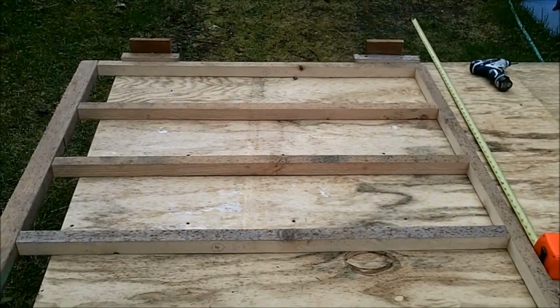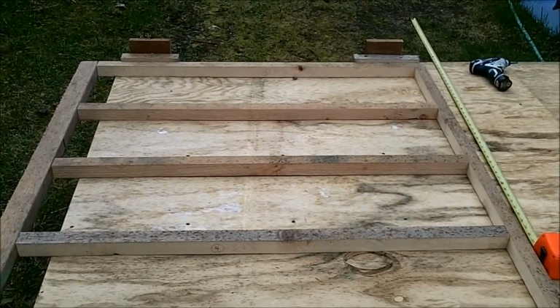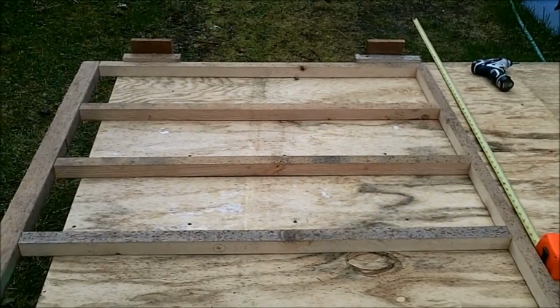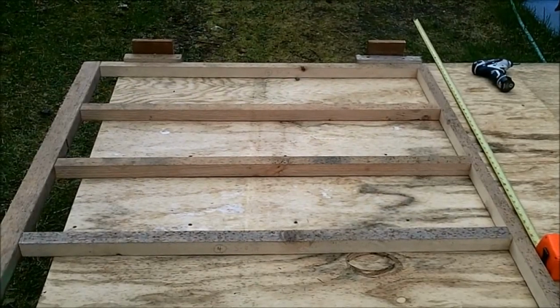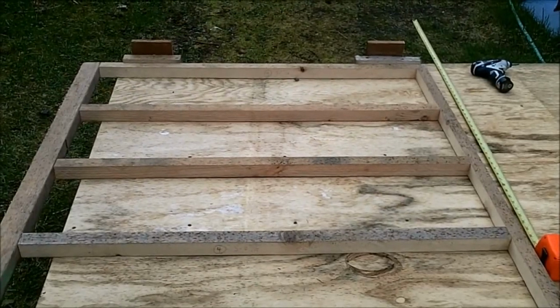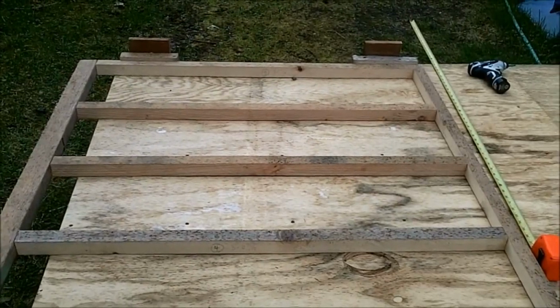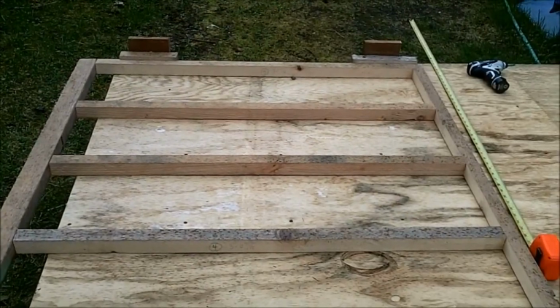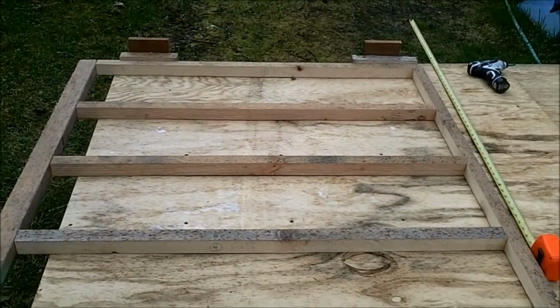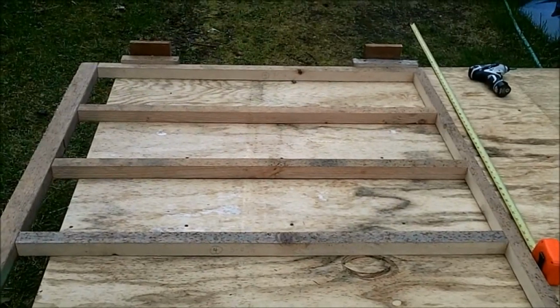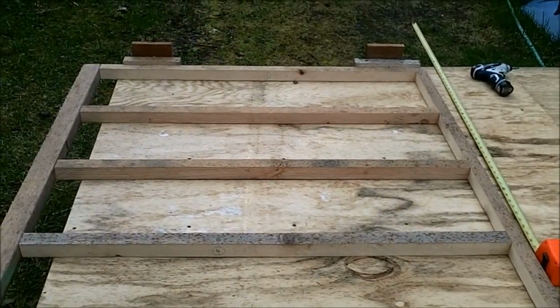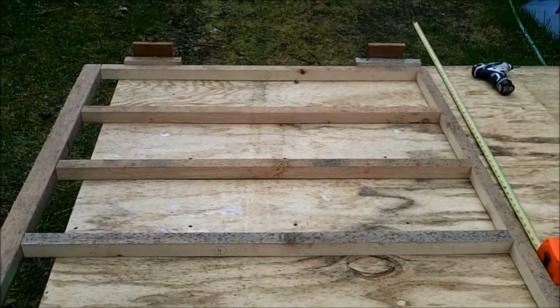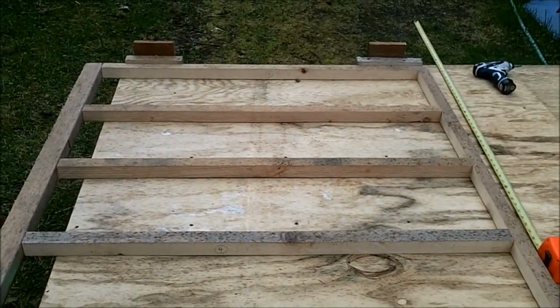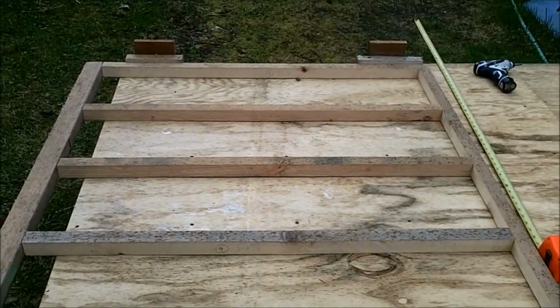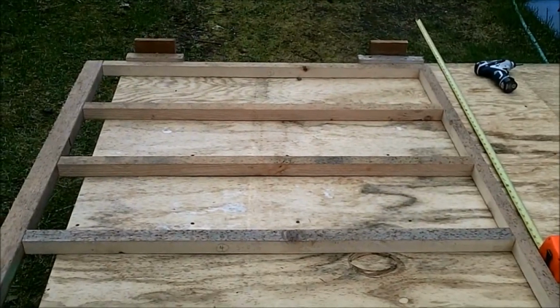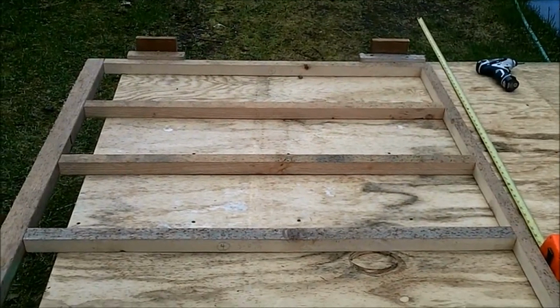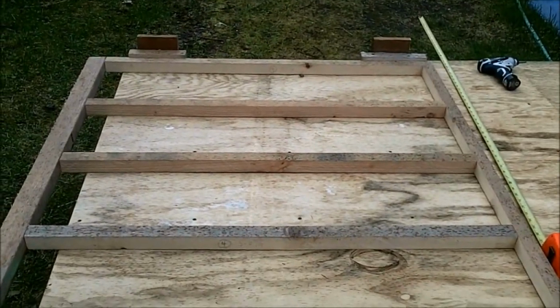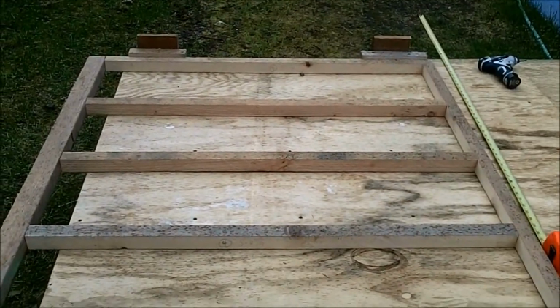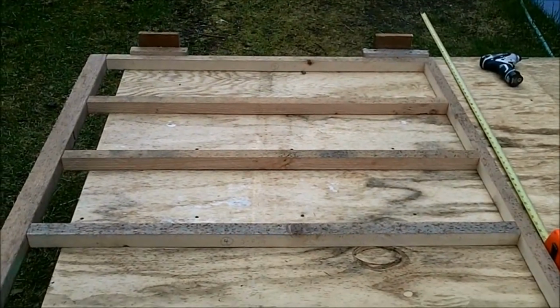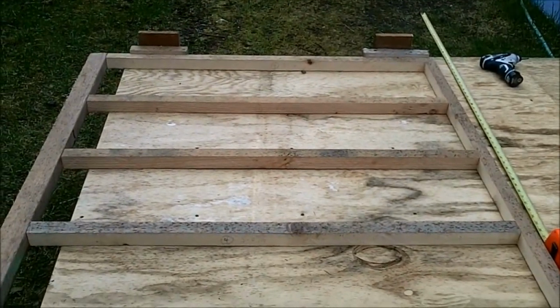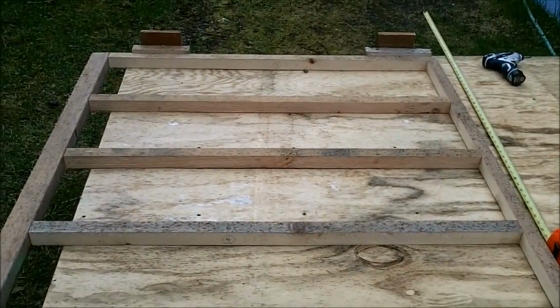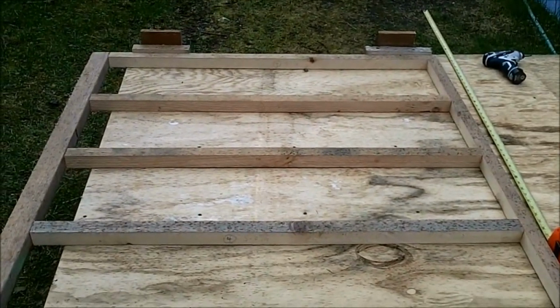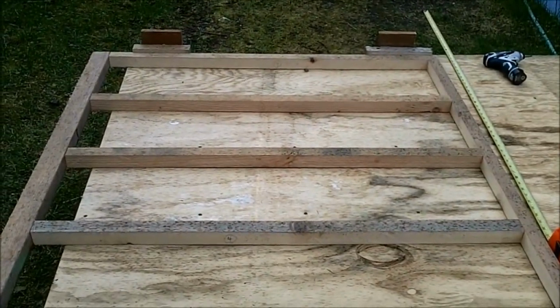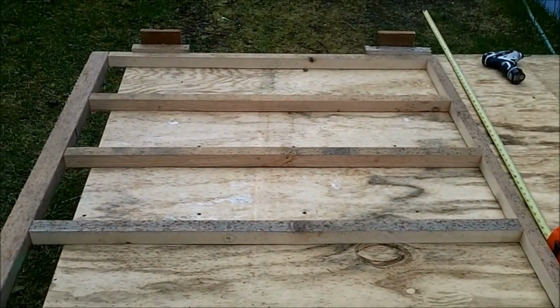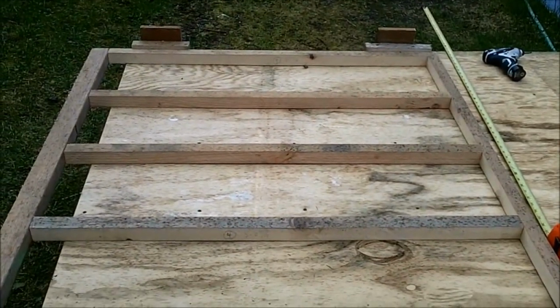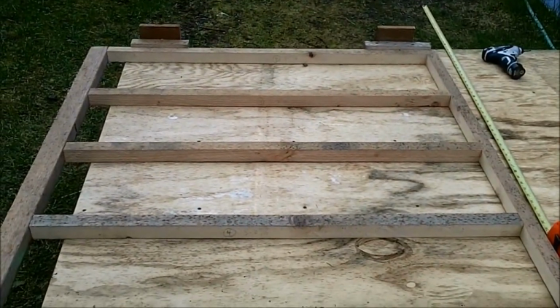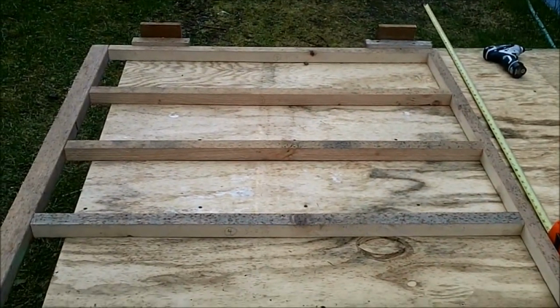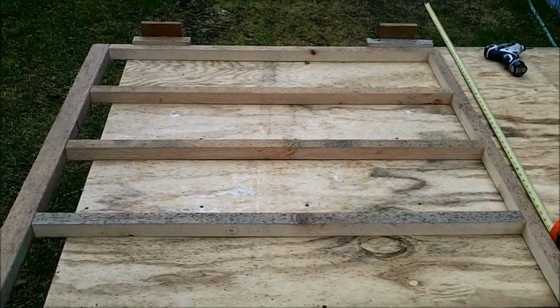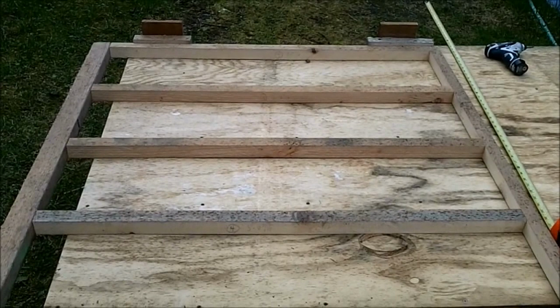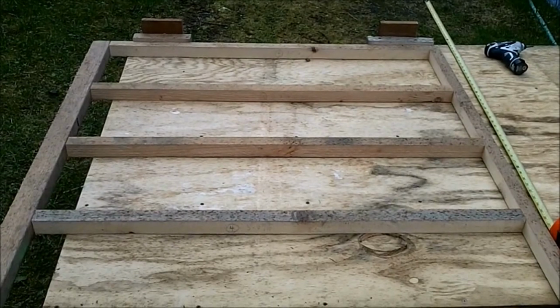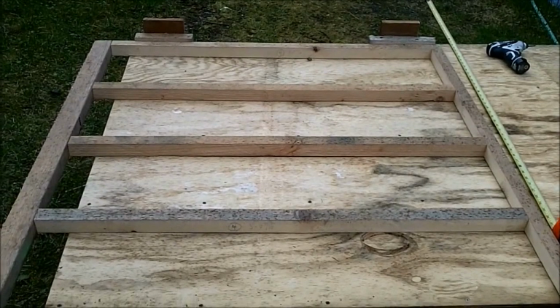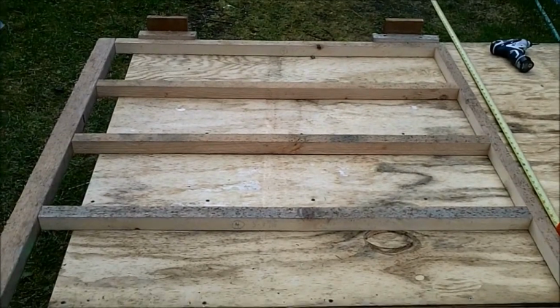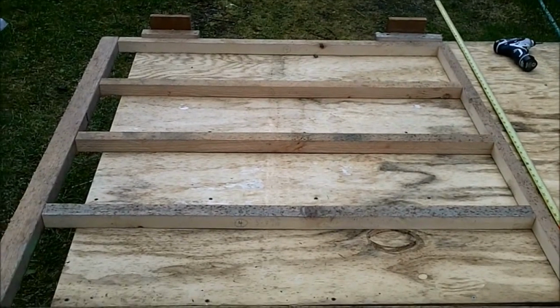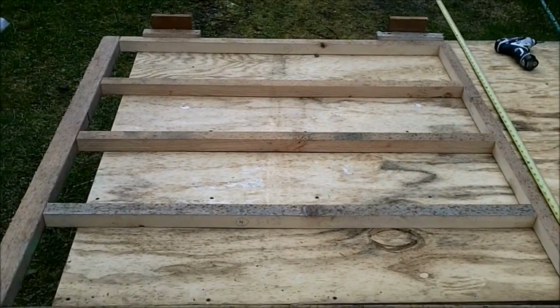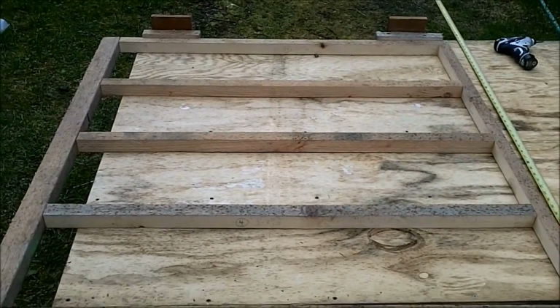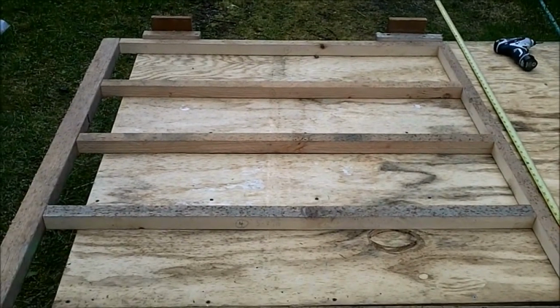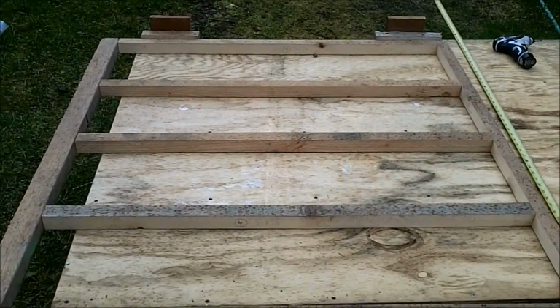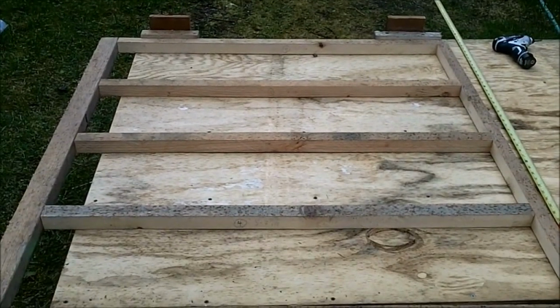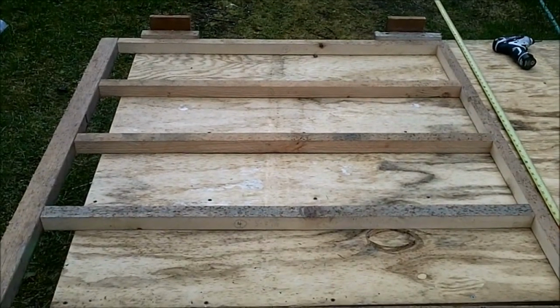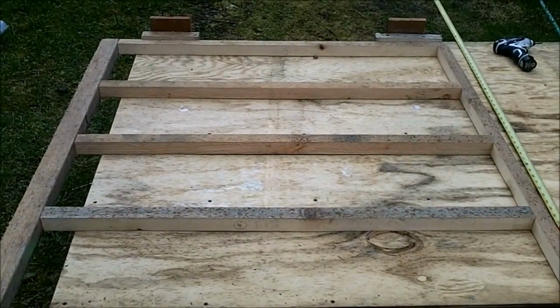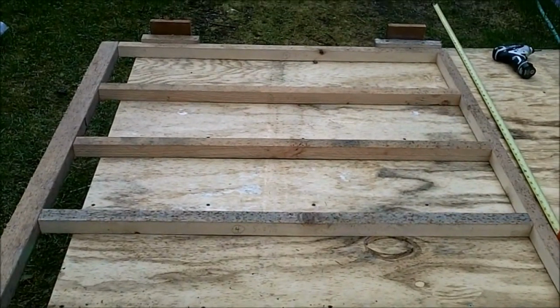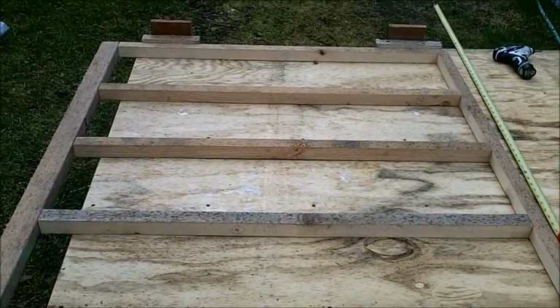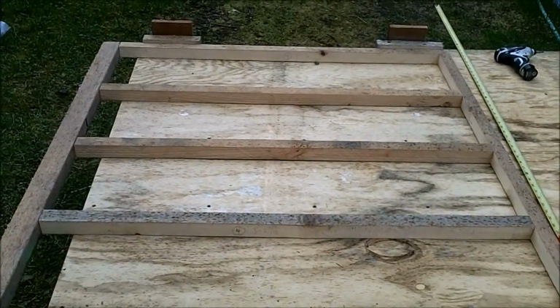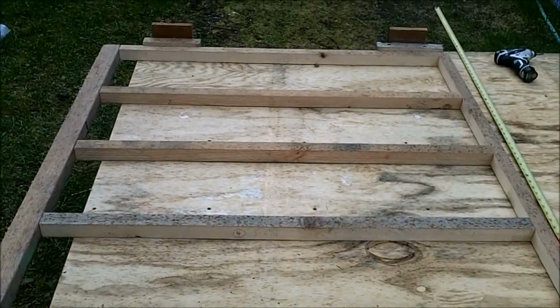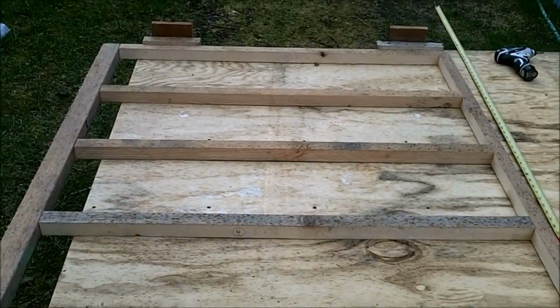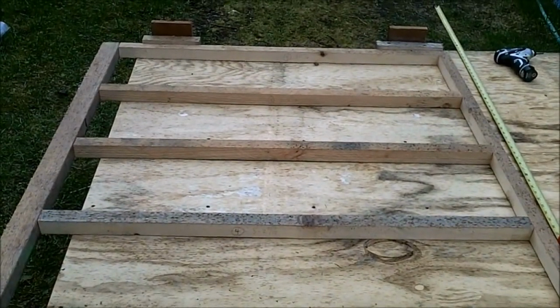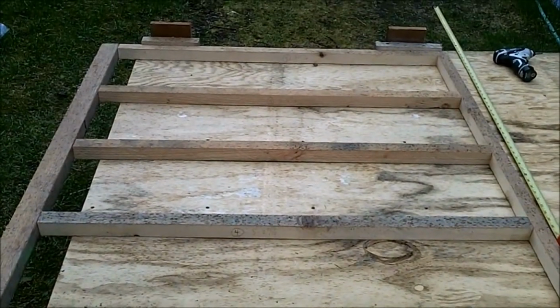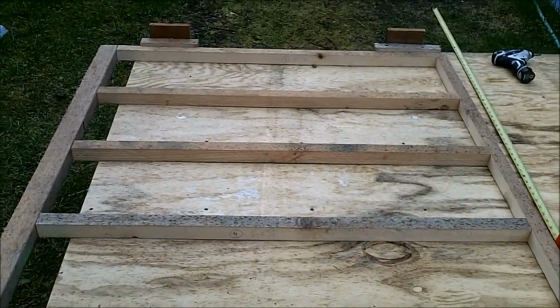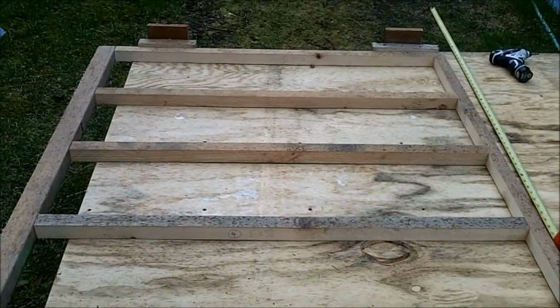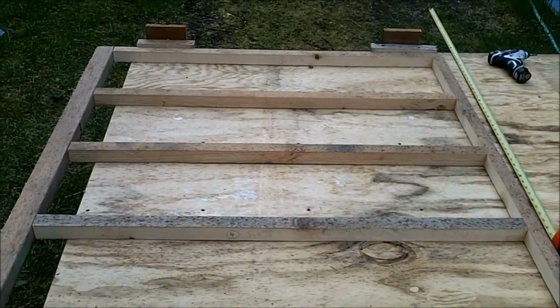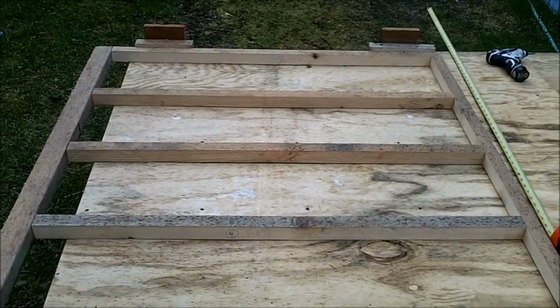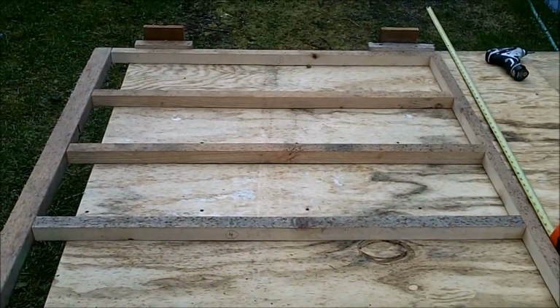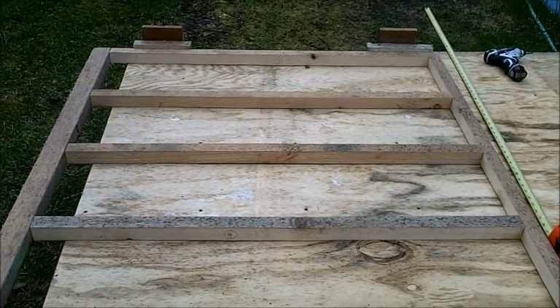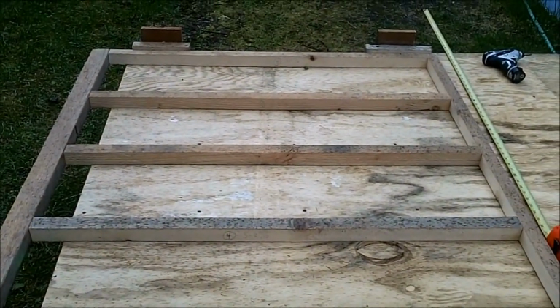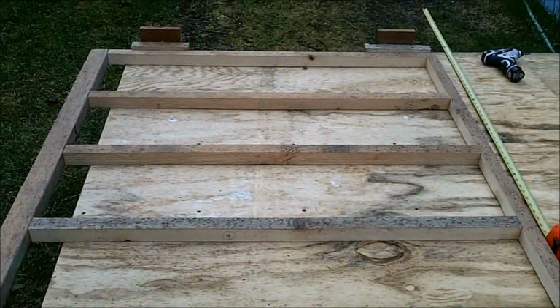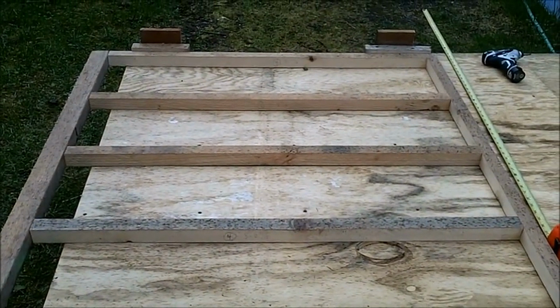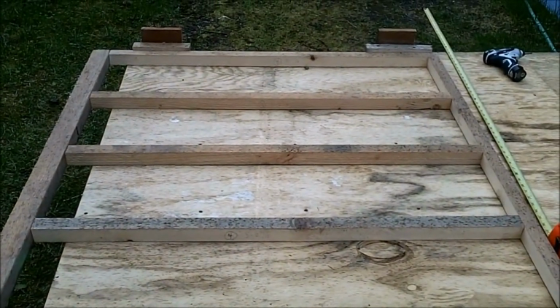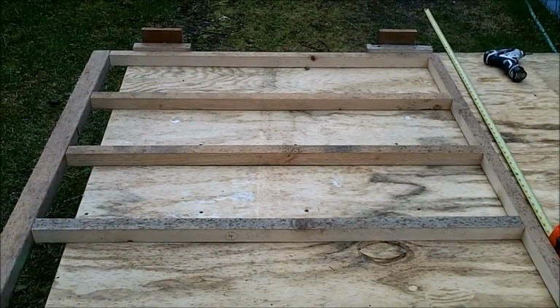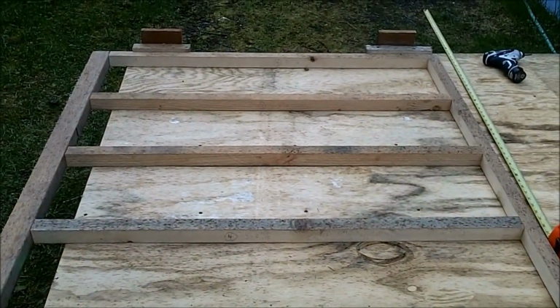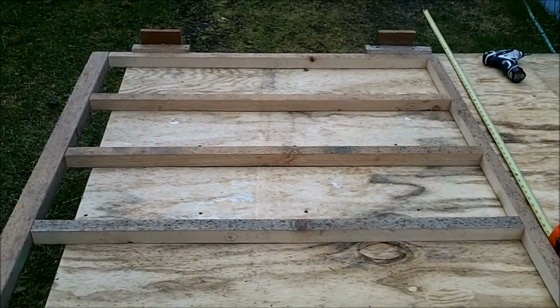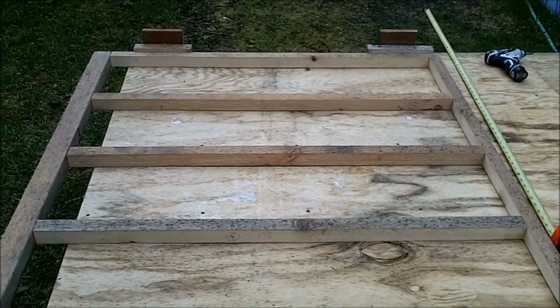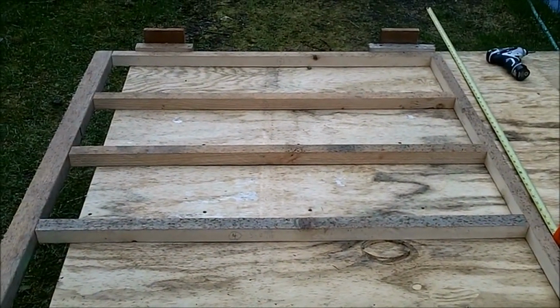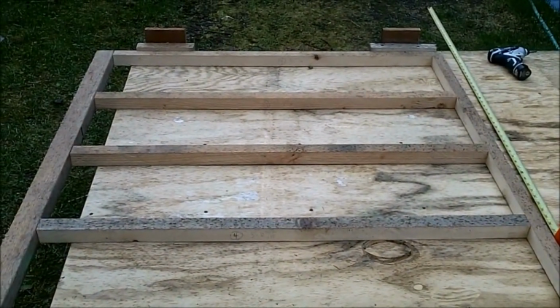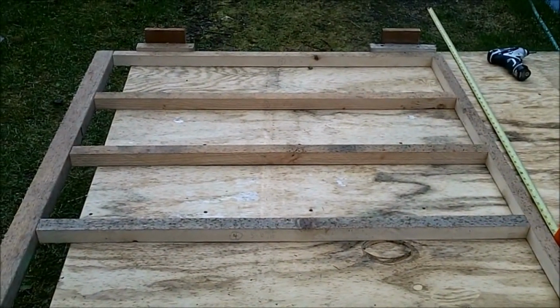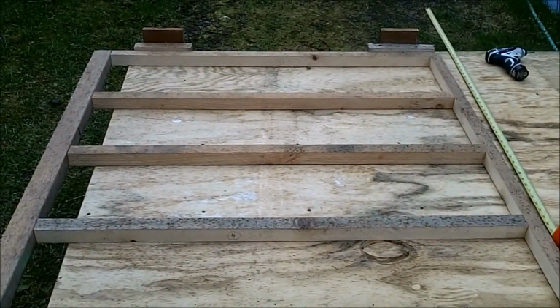I'm working on the back wall now. I built this earlier when it was still raining outside, so I did it in my garage.